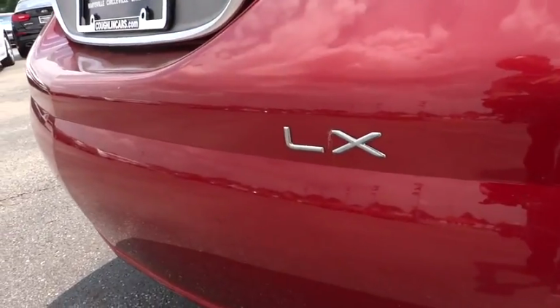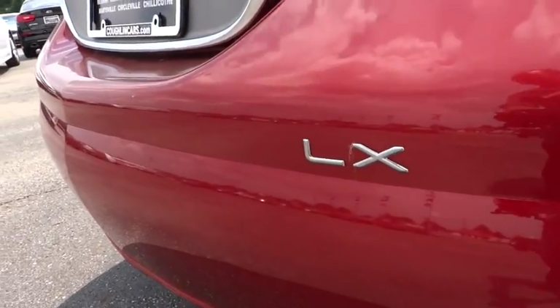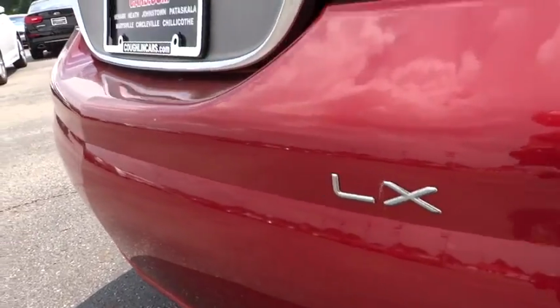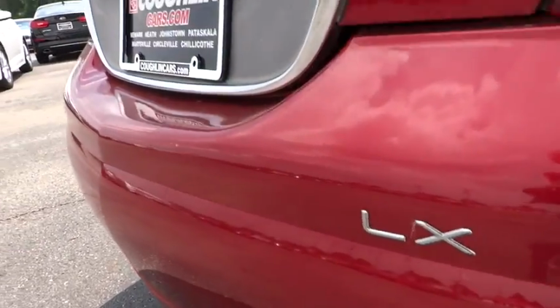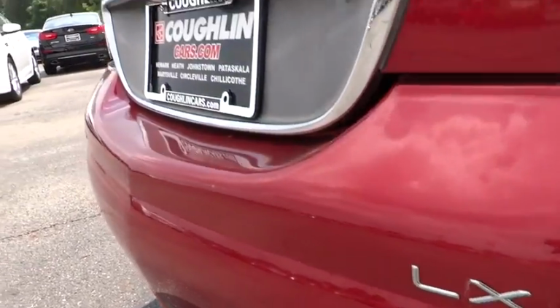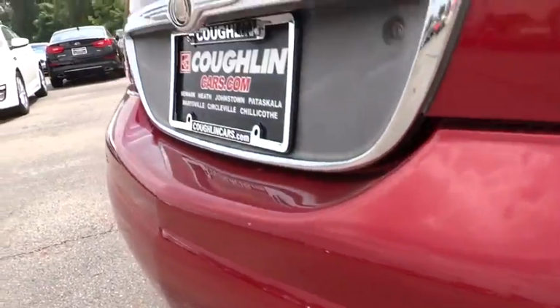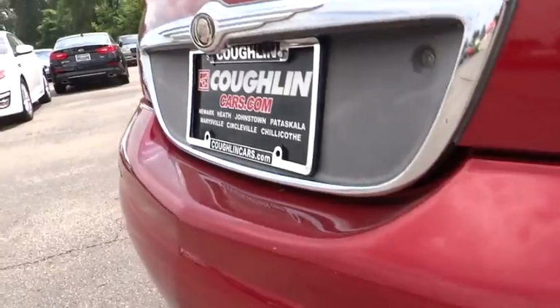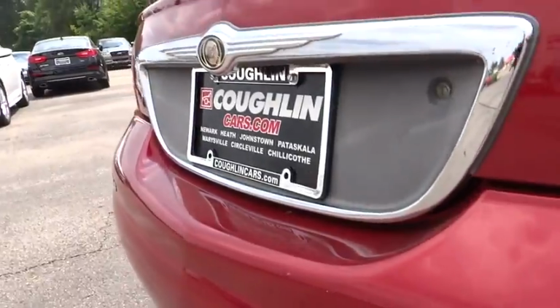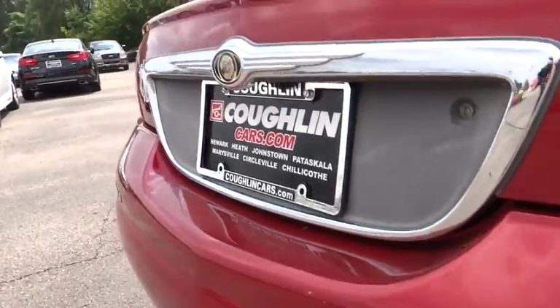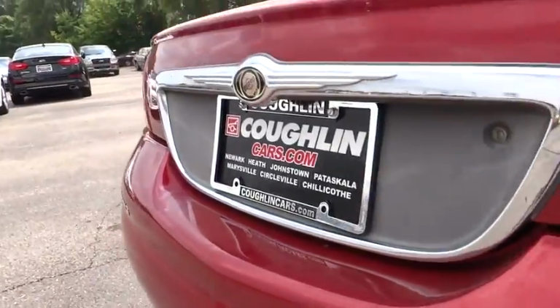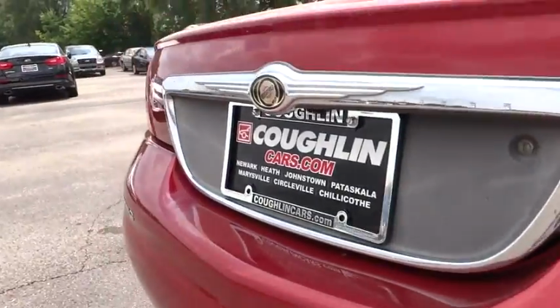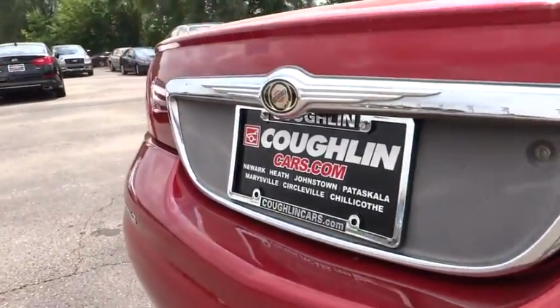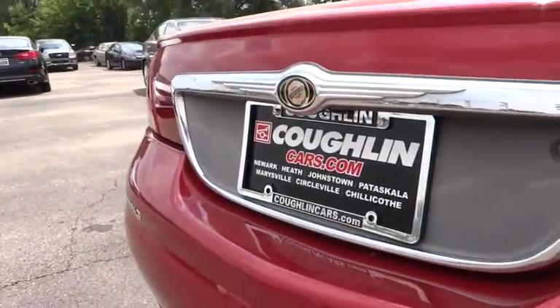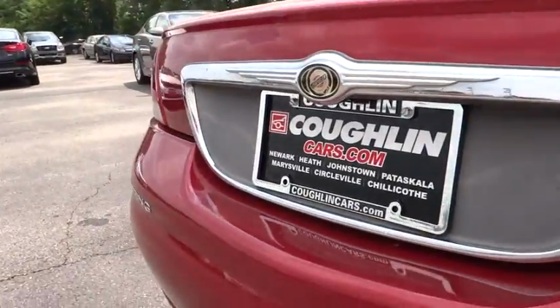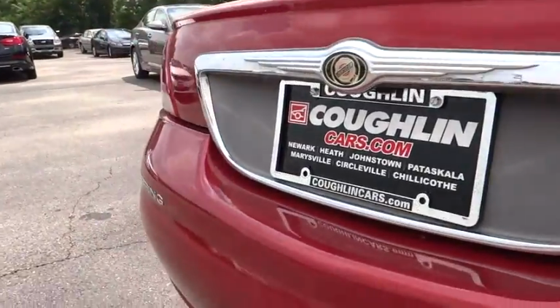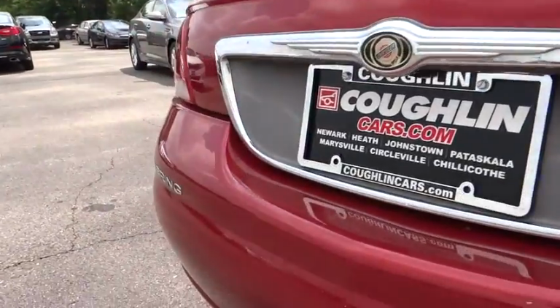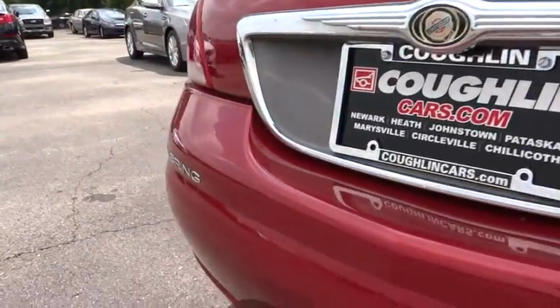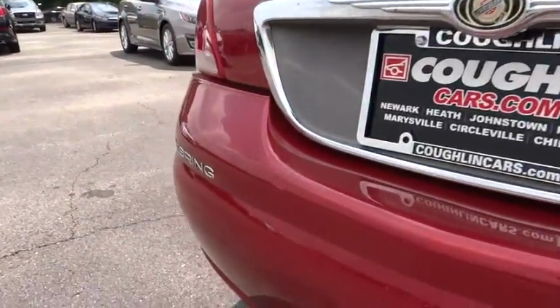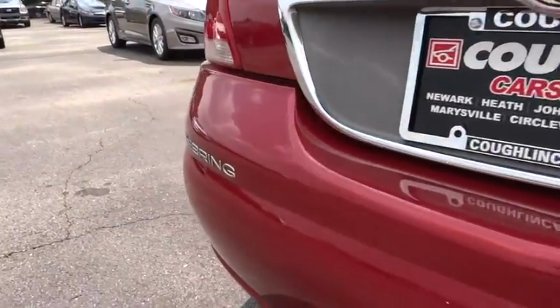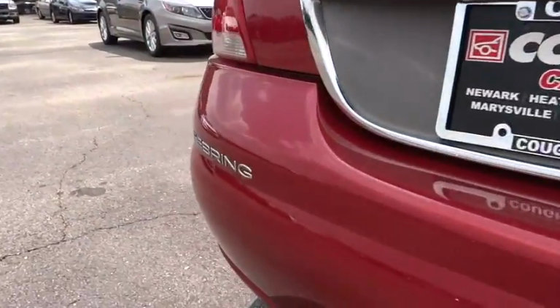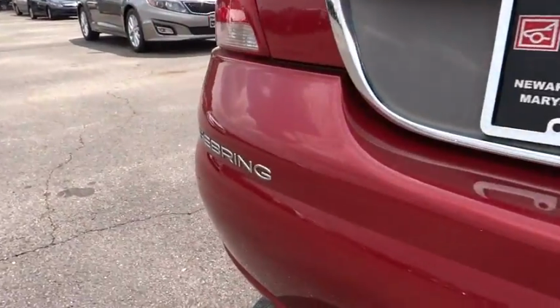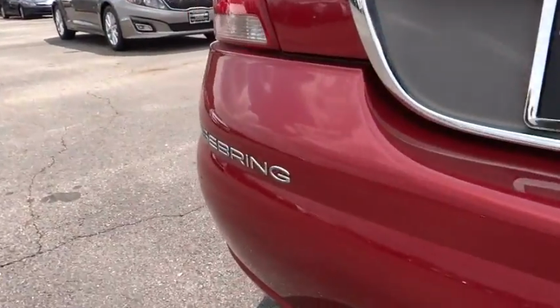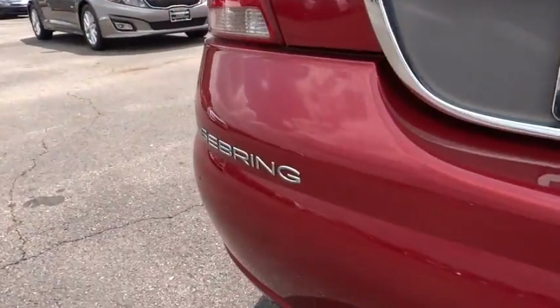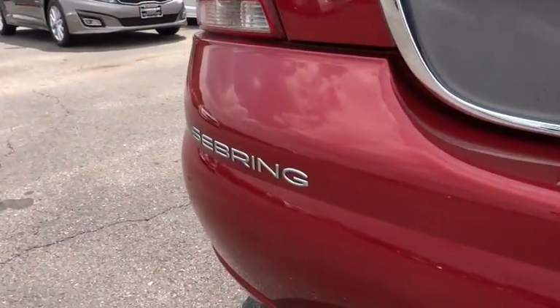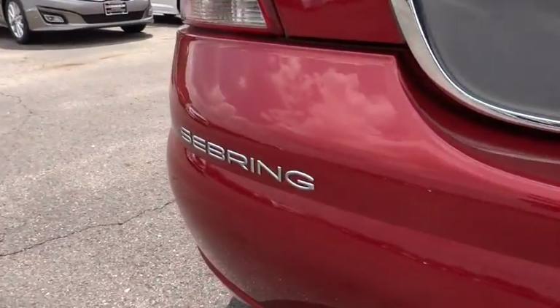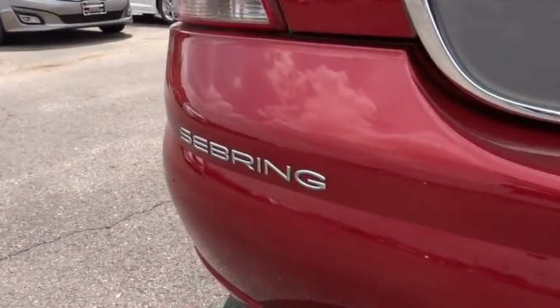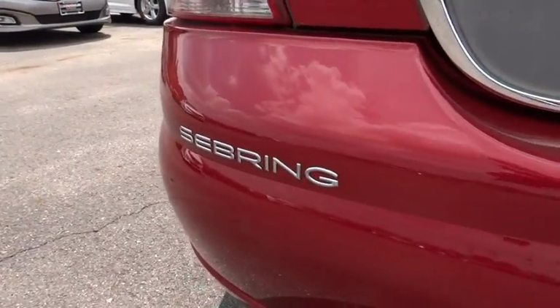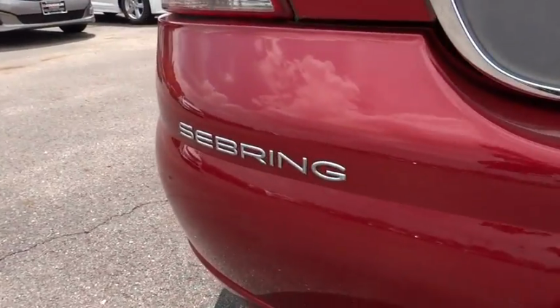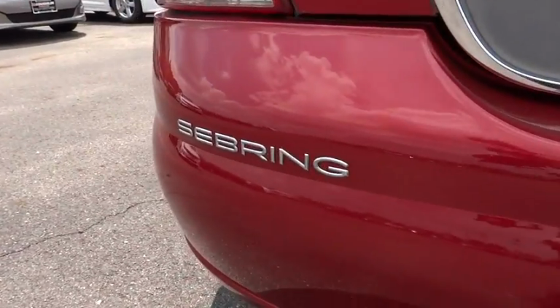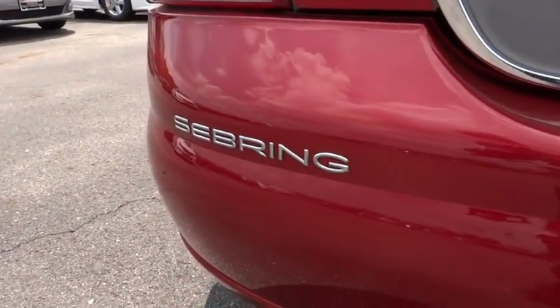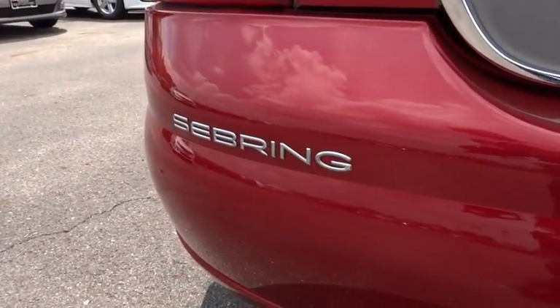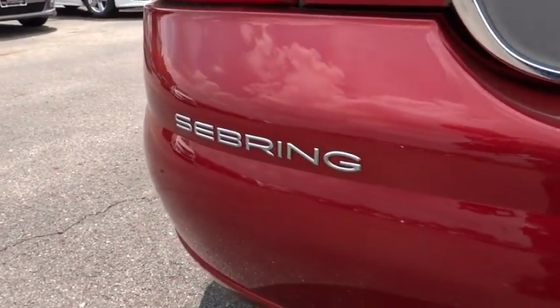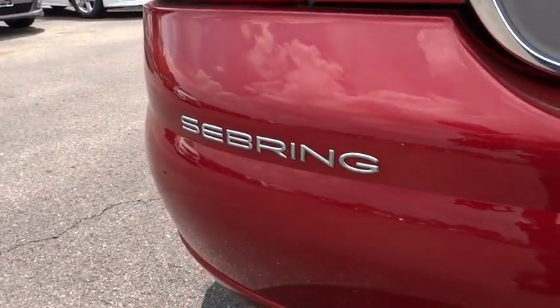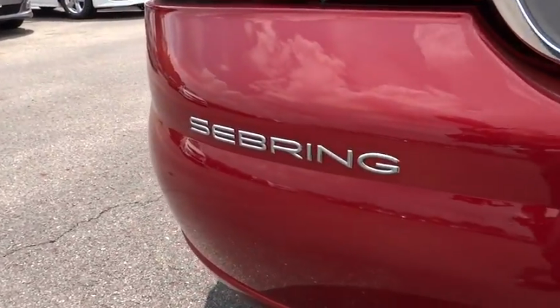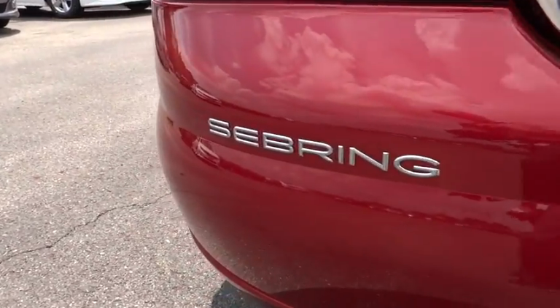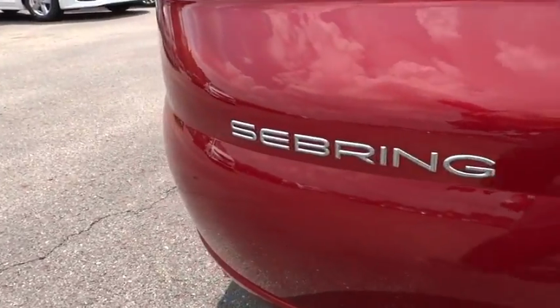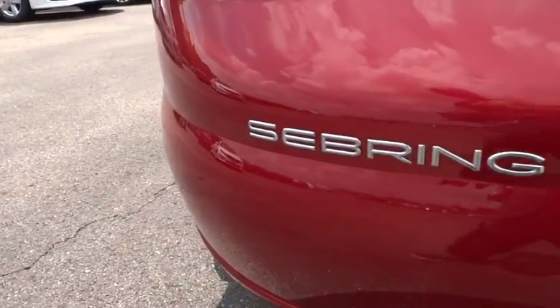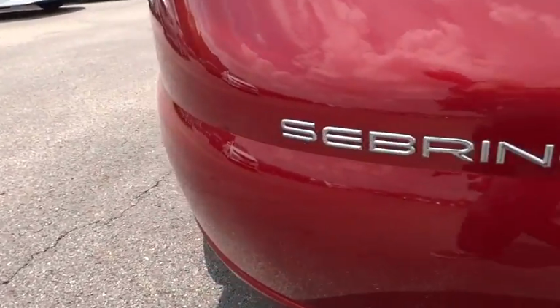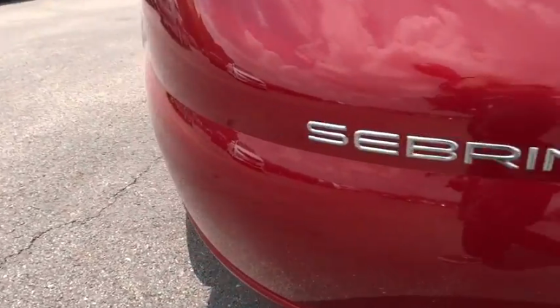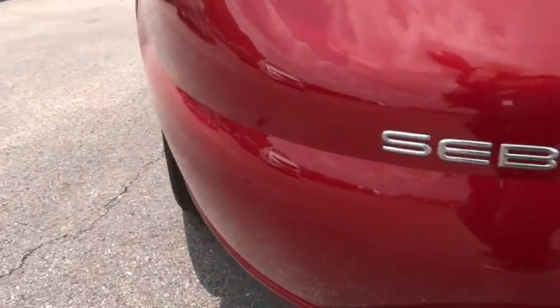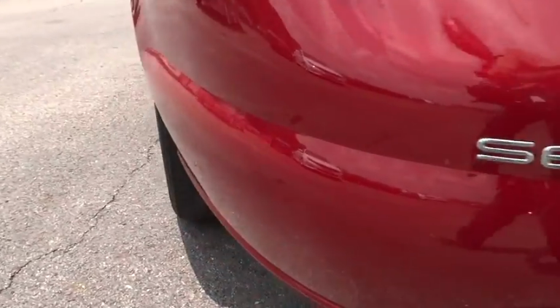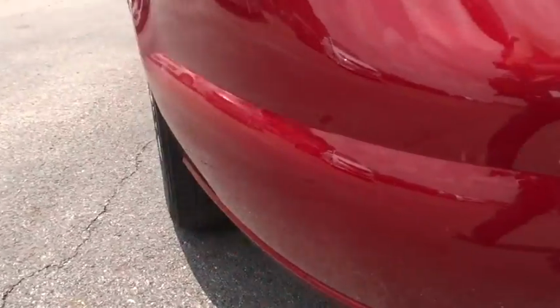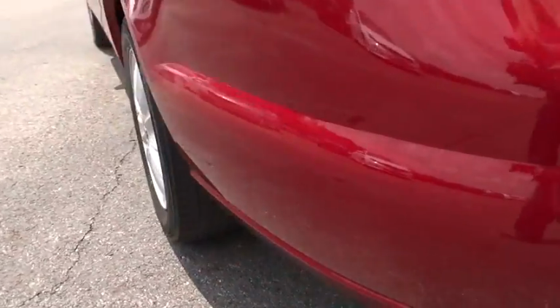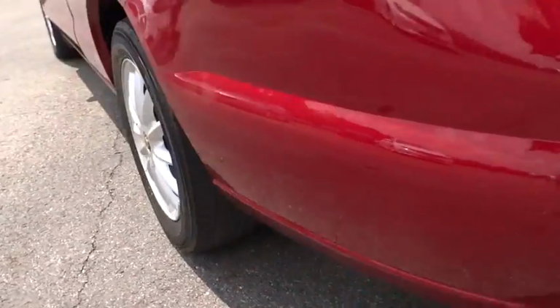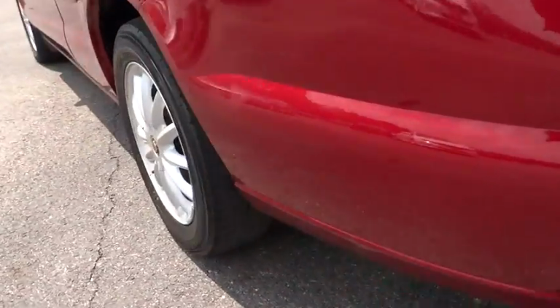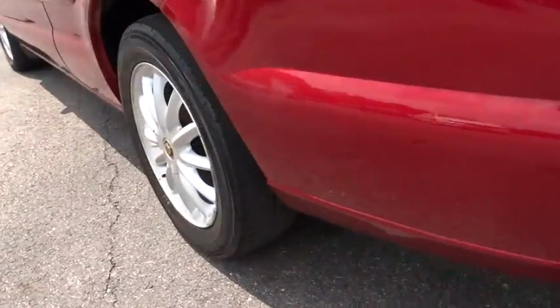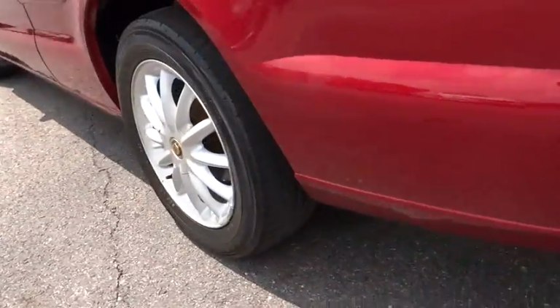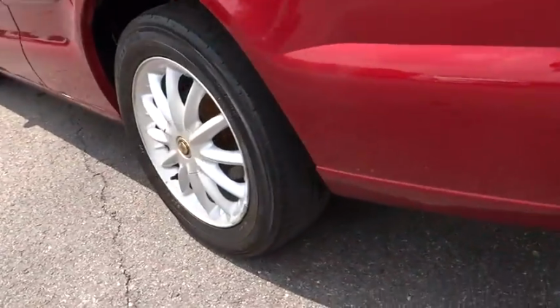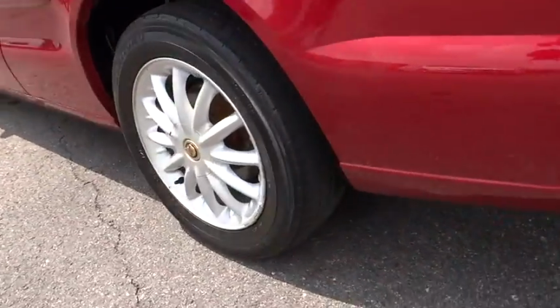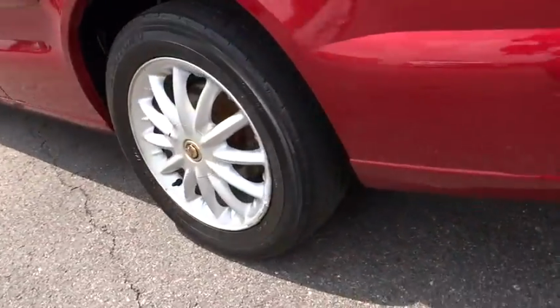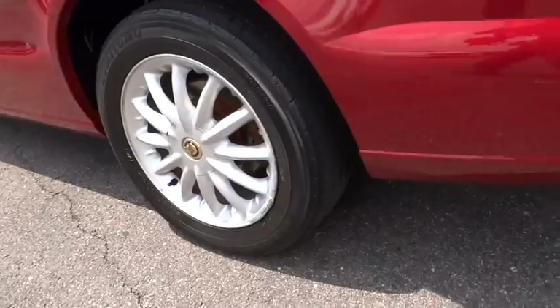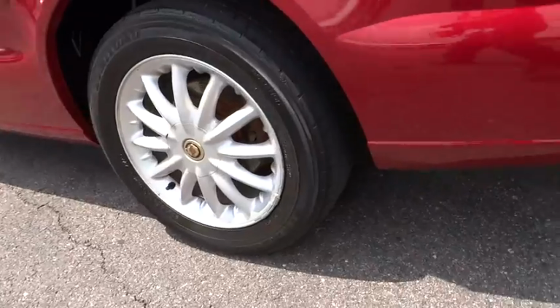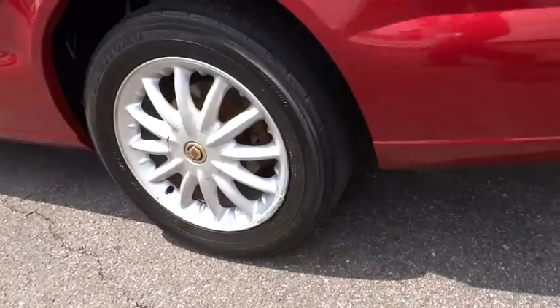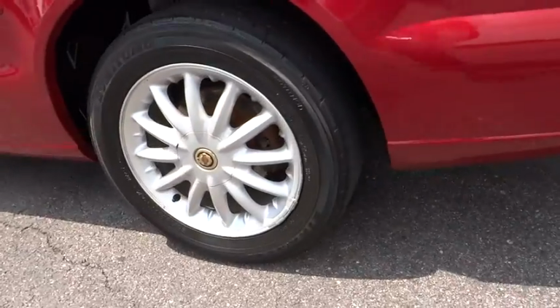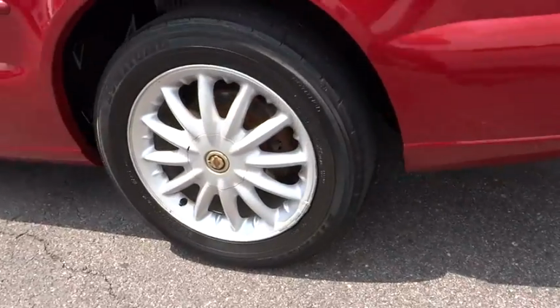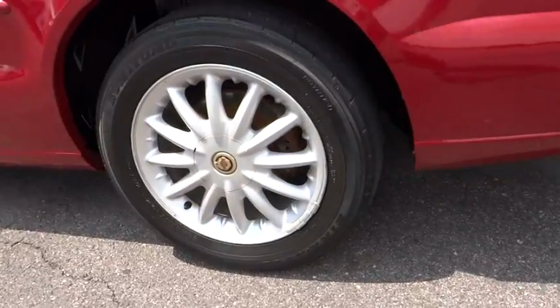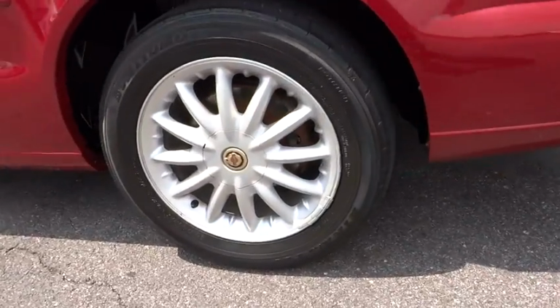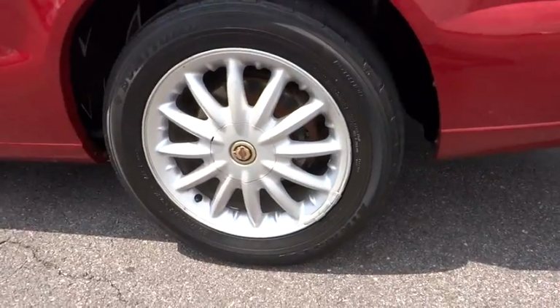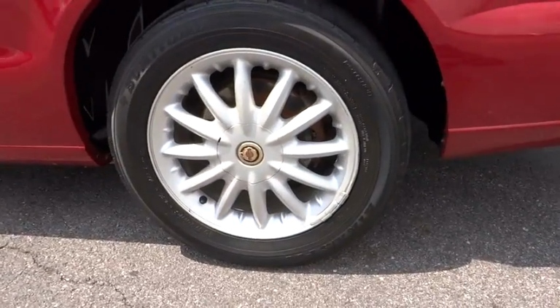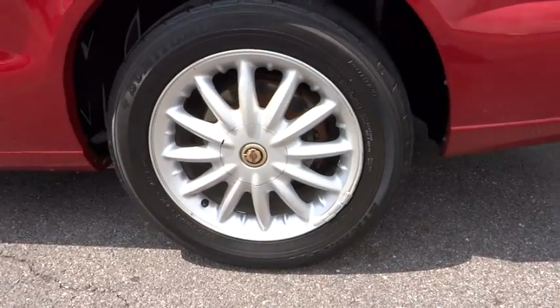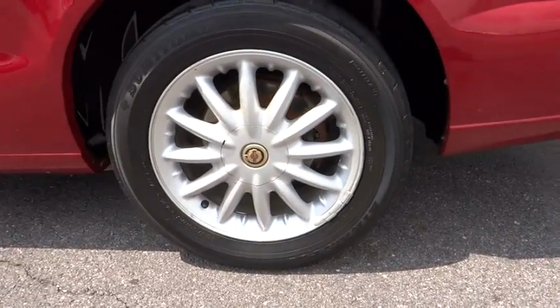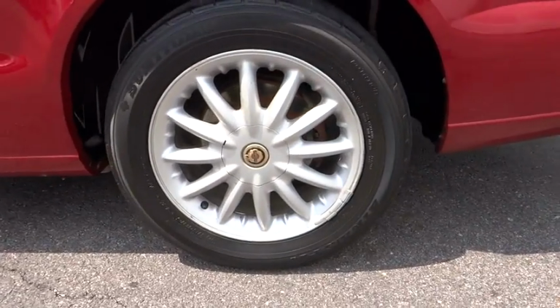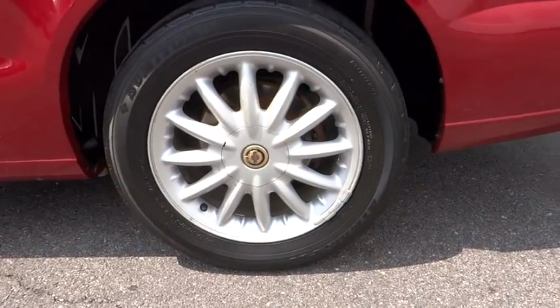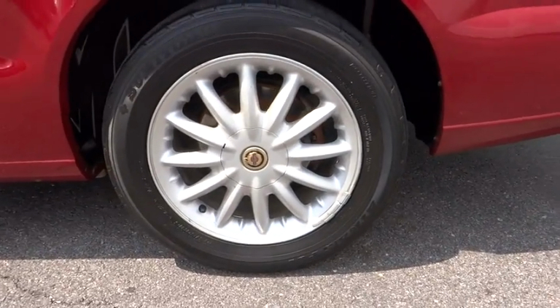Sebring makes driving fun again. This vehicle has less than 150,000 miles. Here are some of this vehicle's great options.